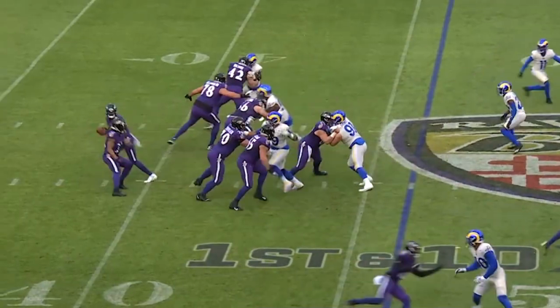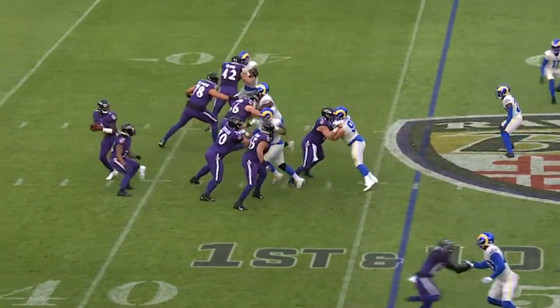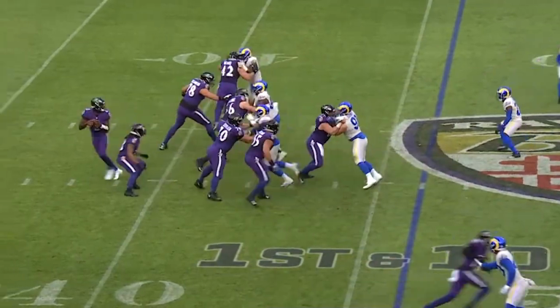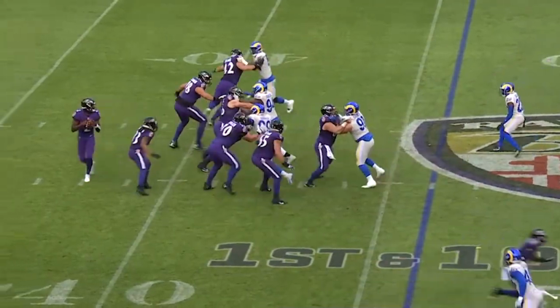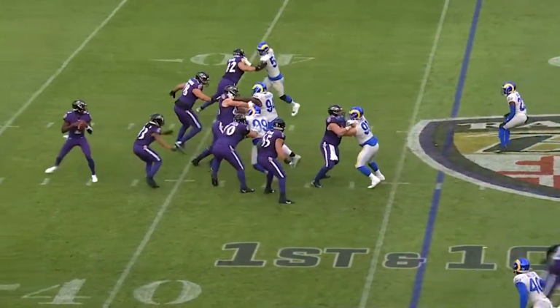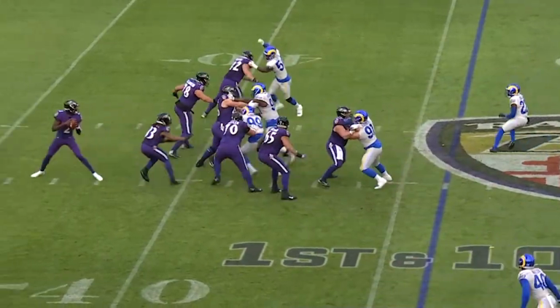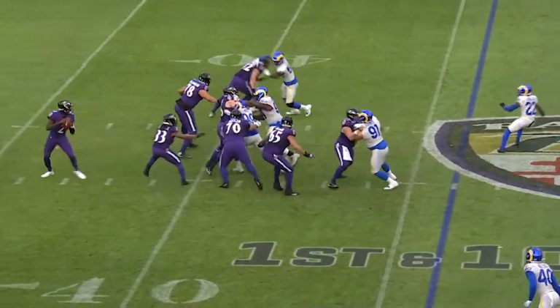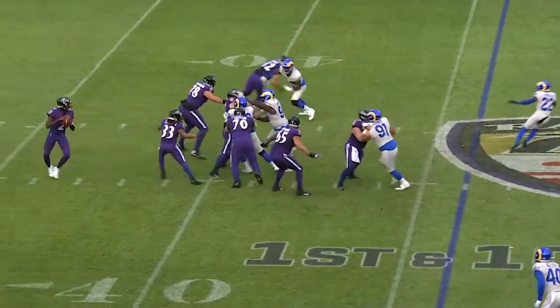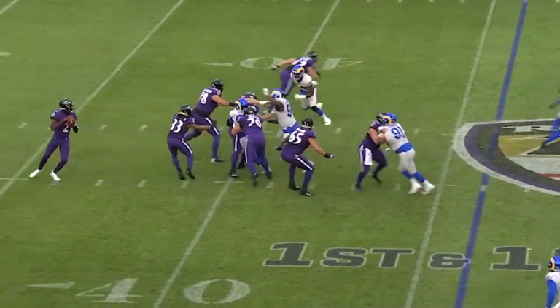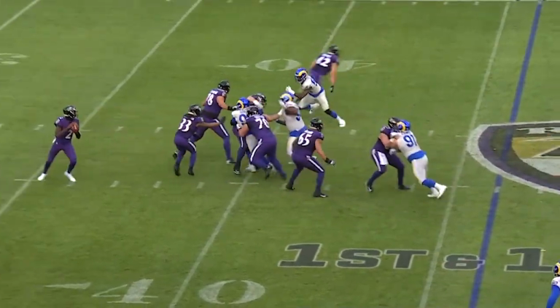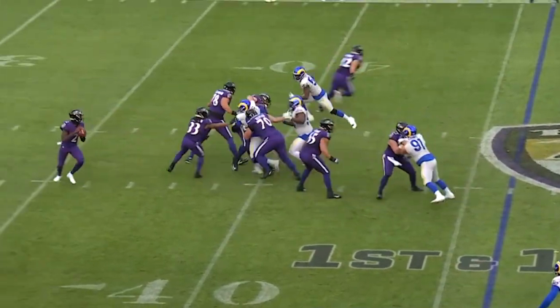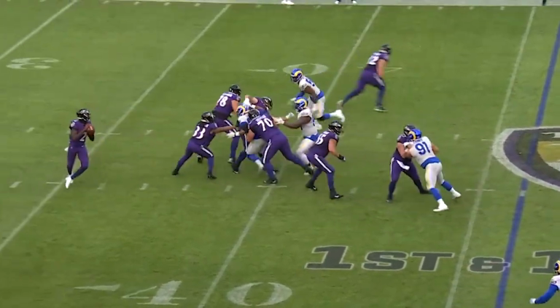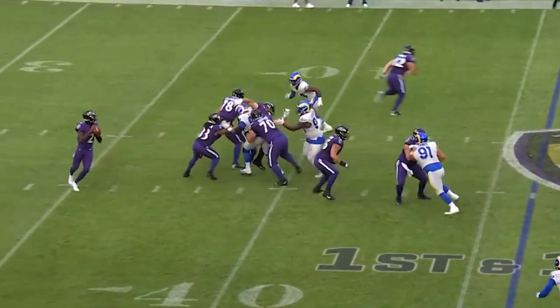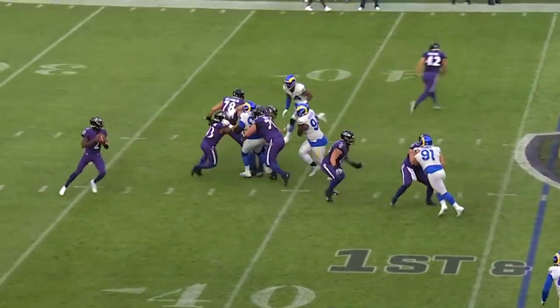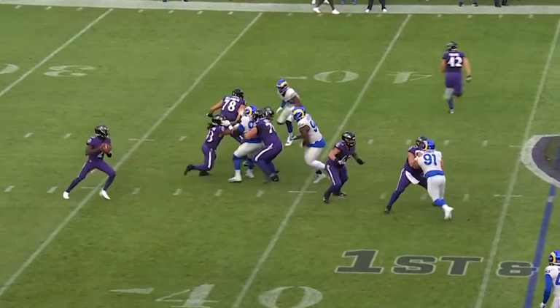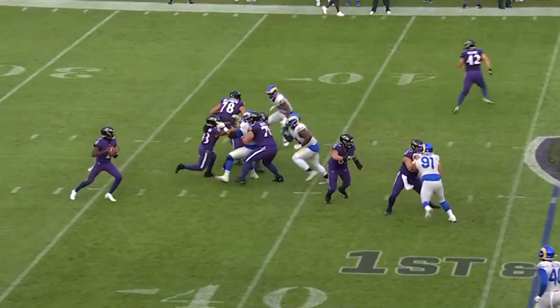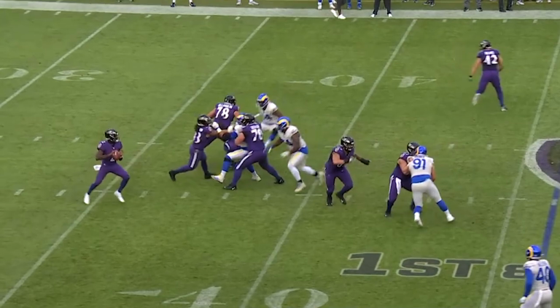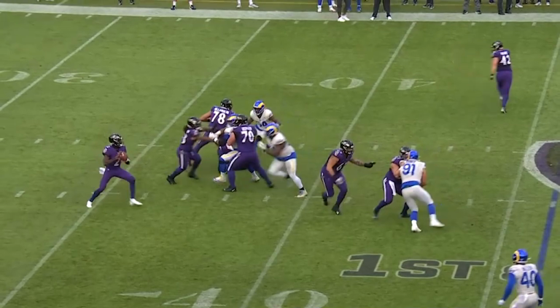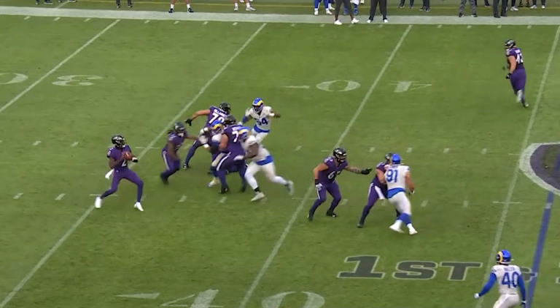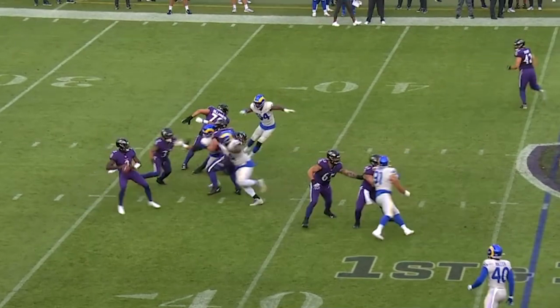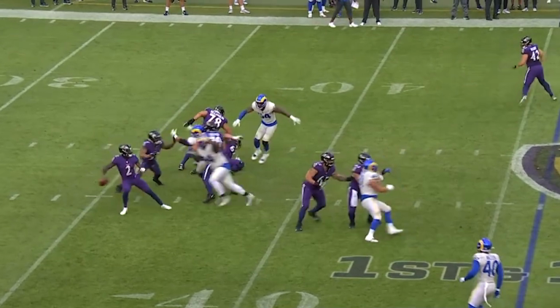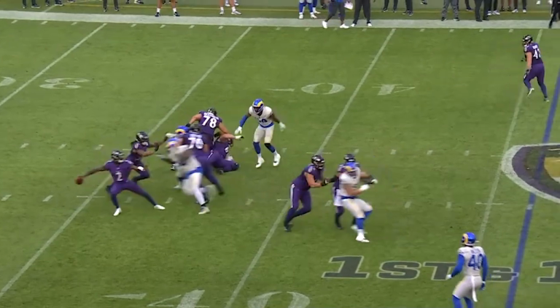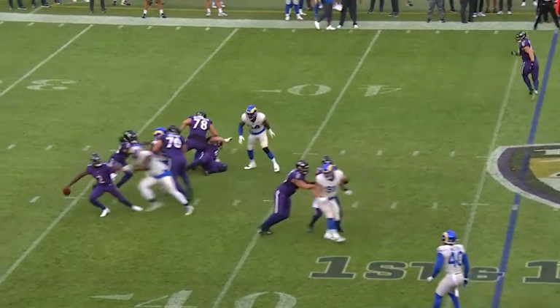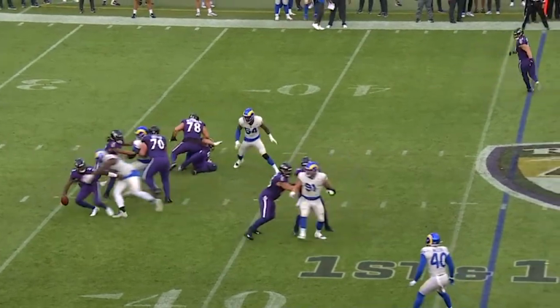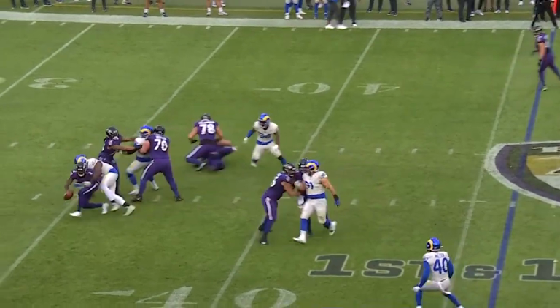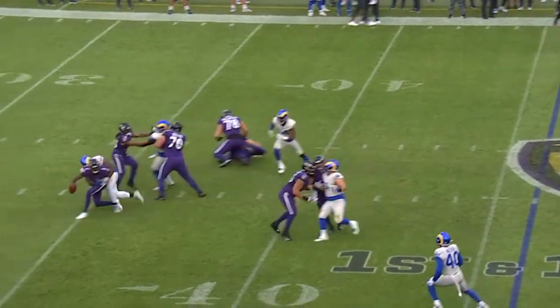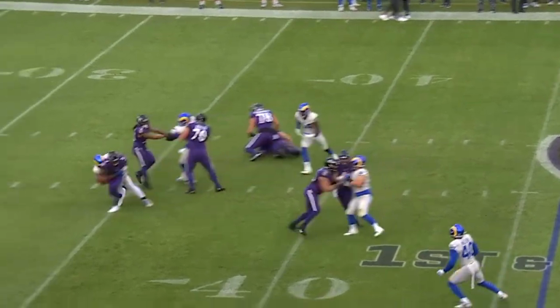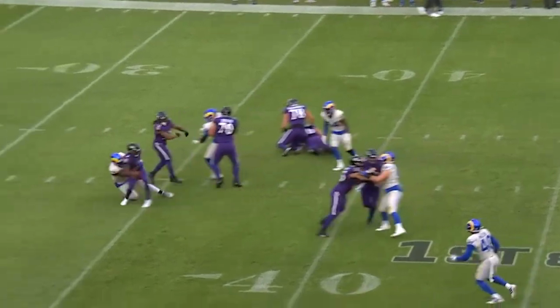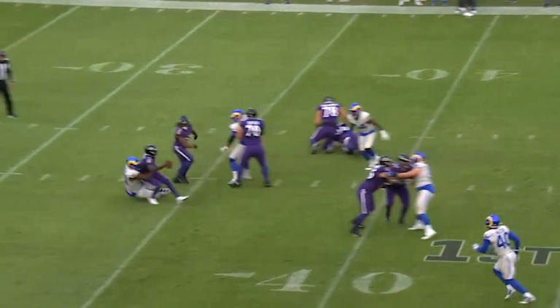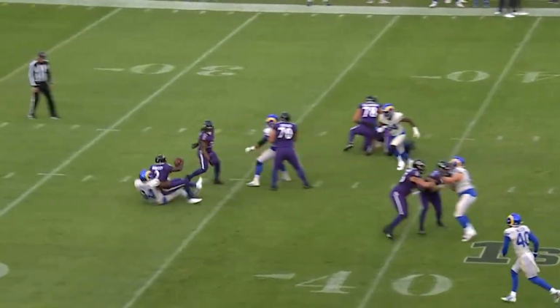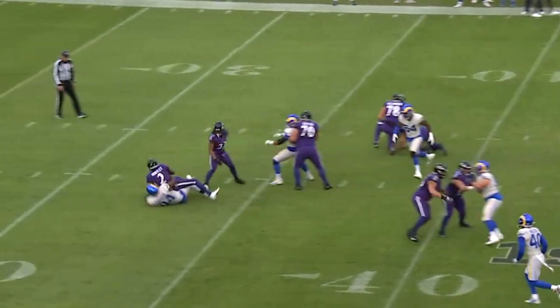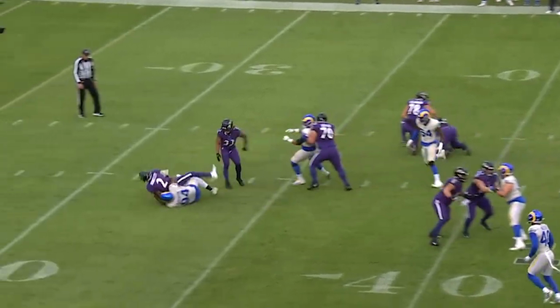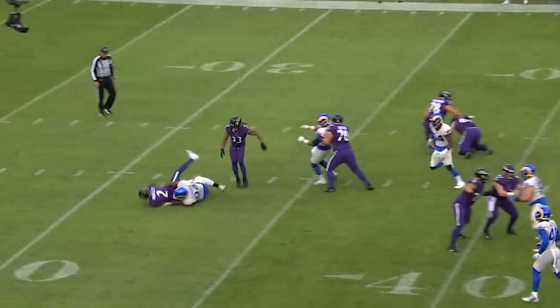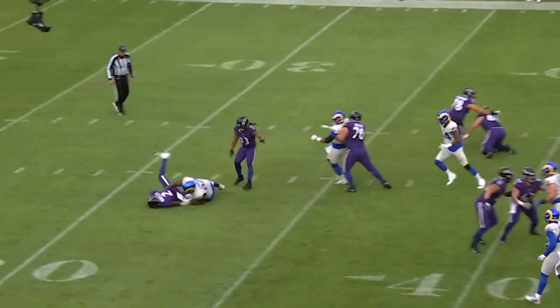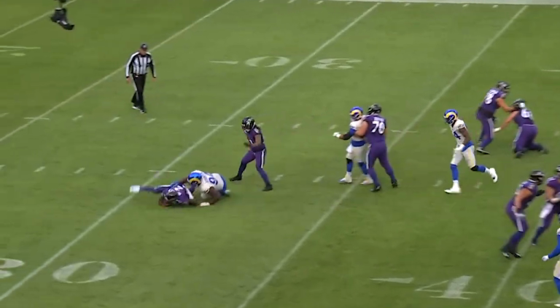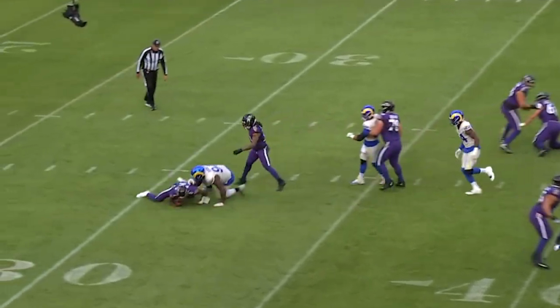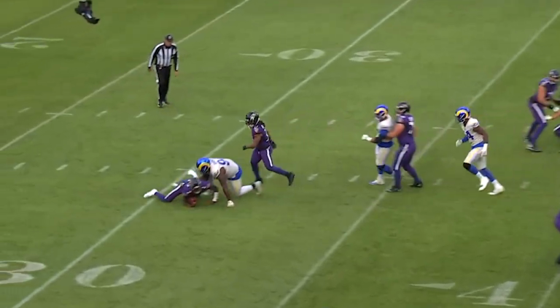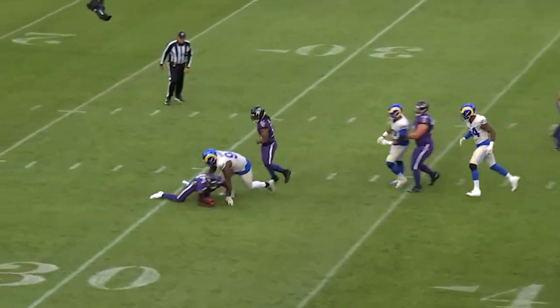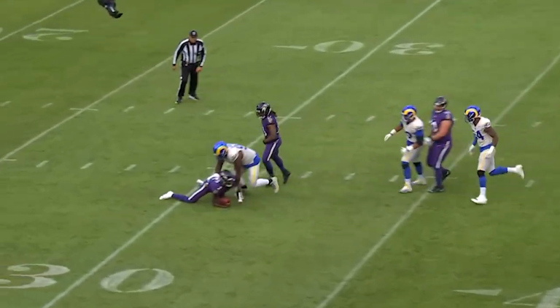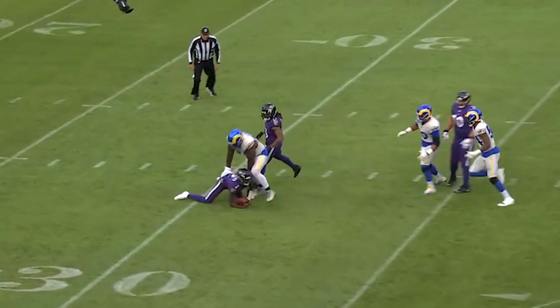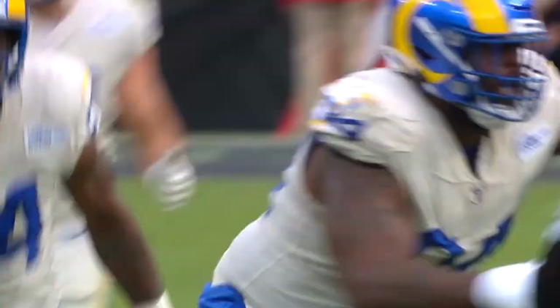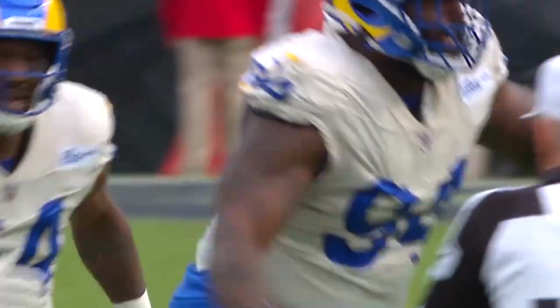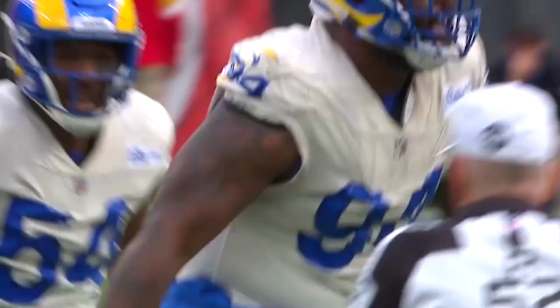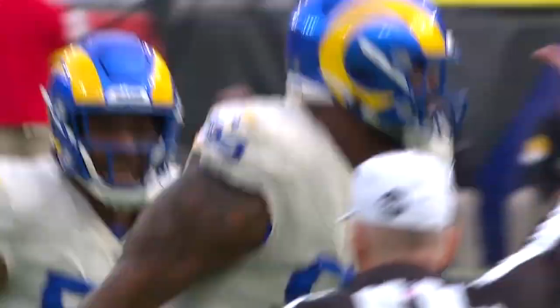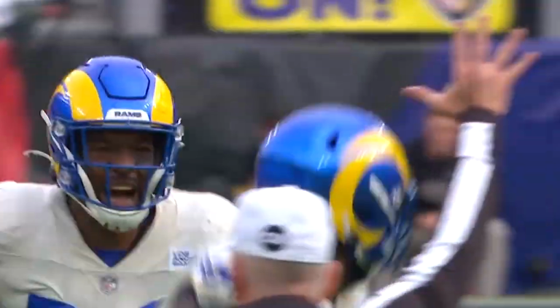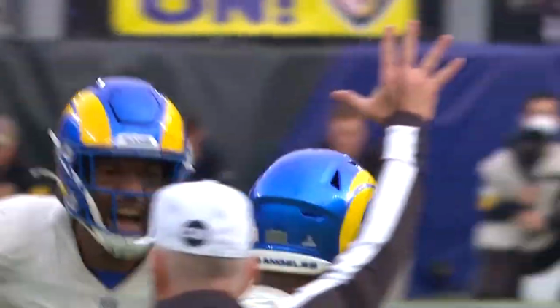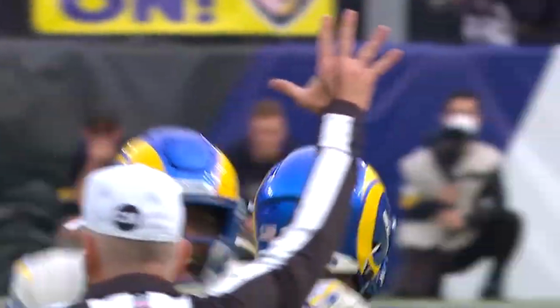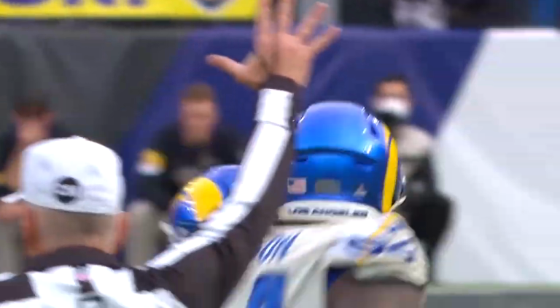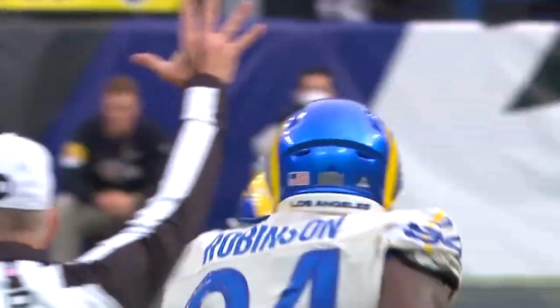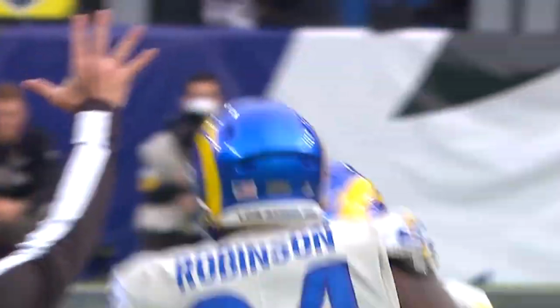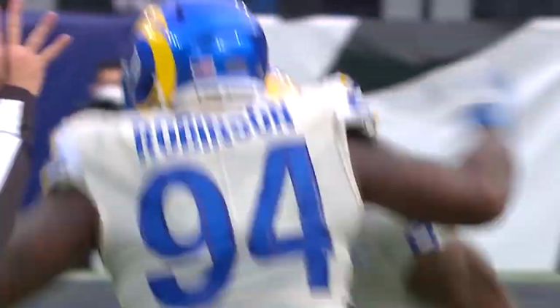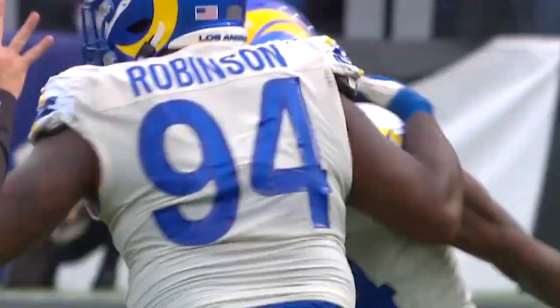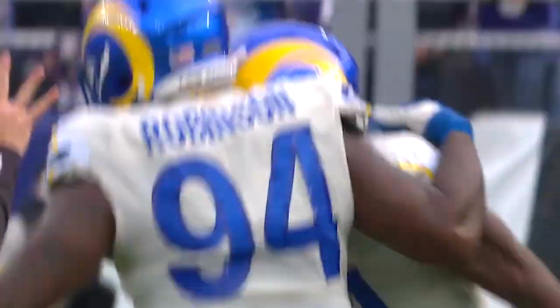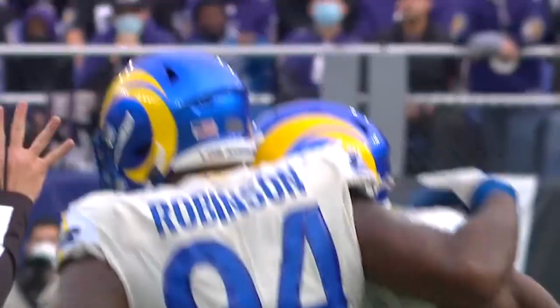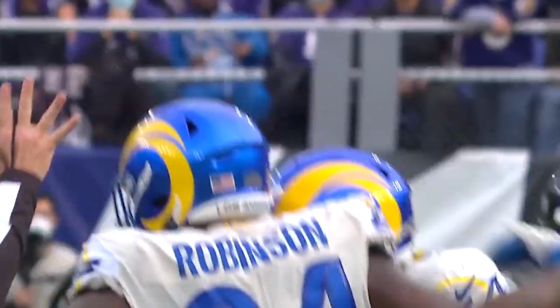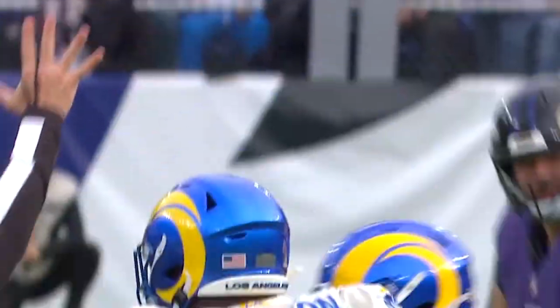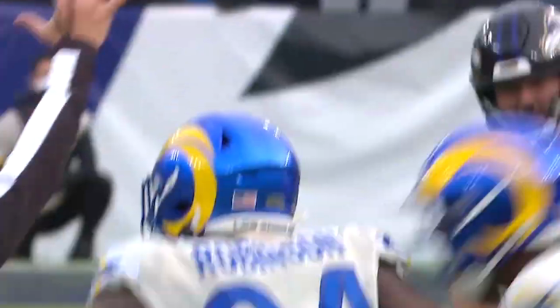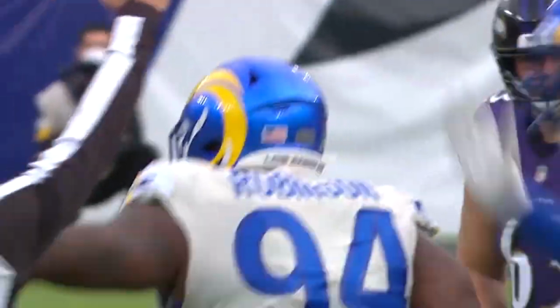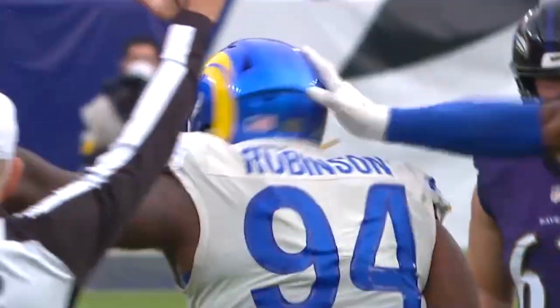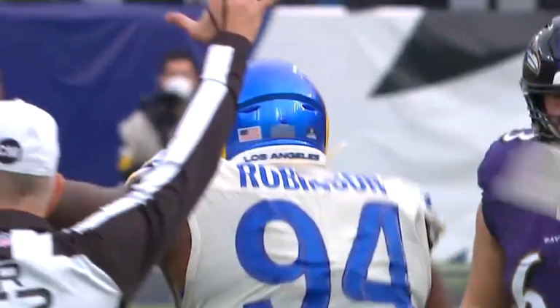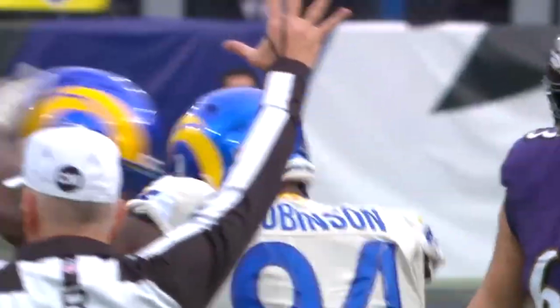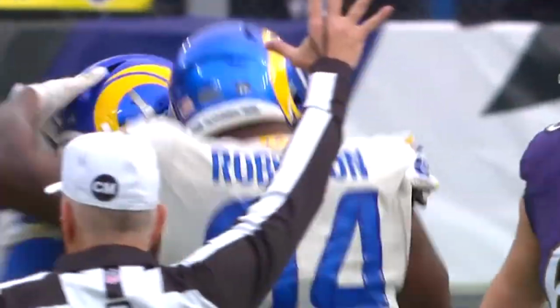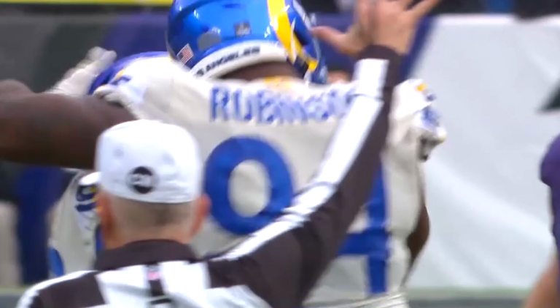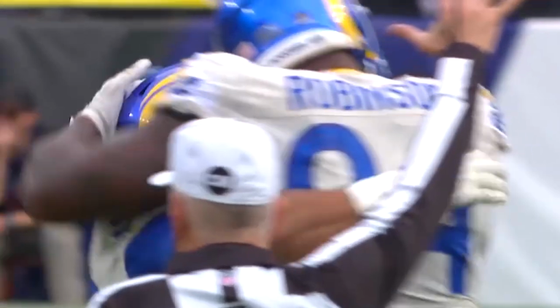Huntley off the fake to Freeman, under pressure, and down he goes. Wrapped up by A'shaun Robinson.